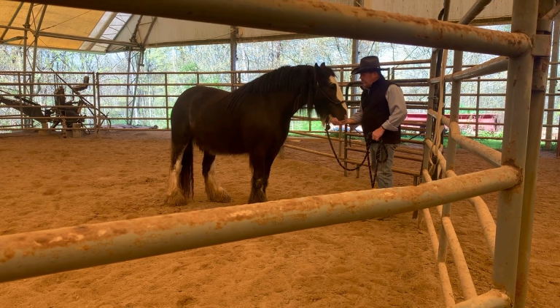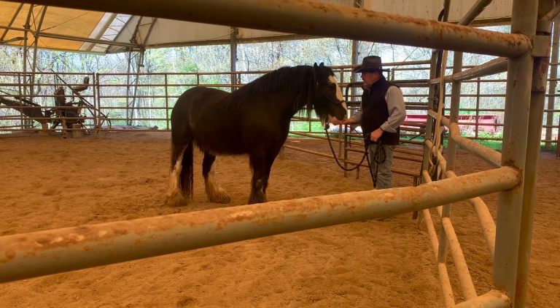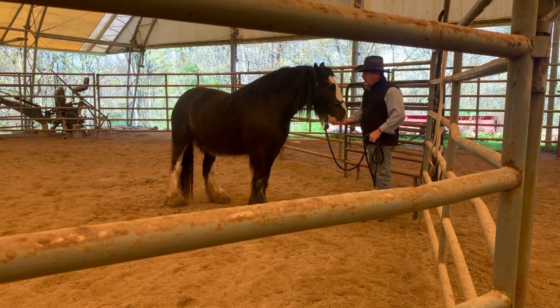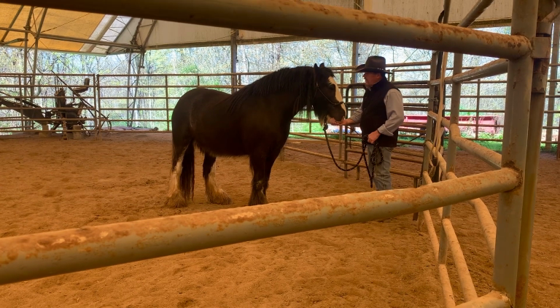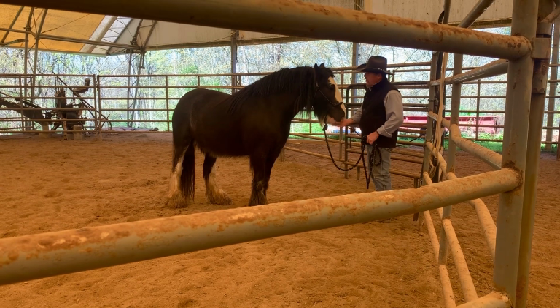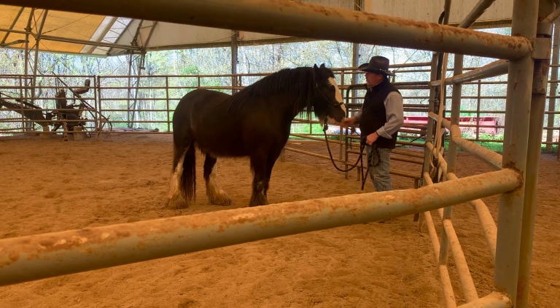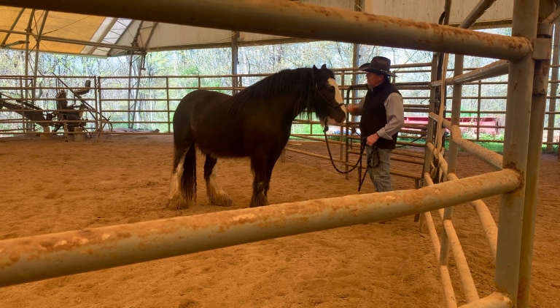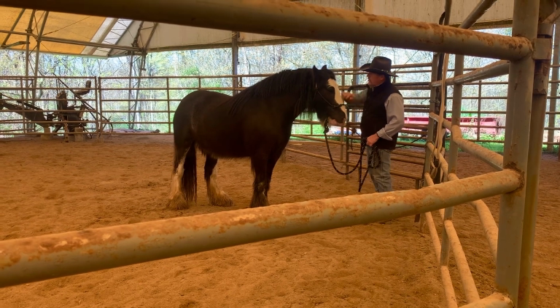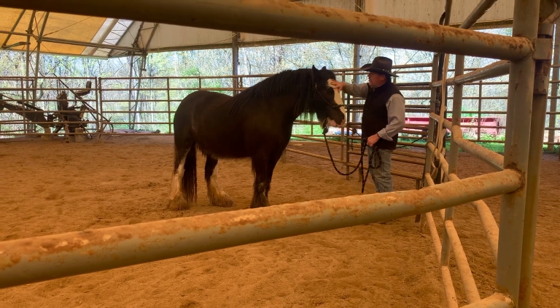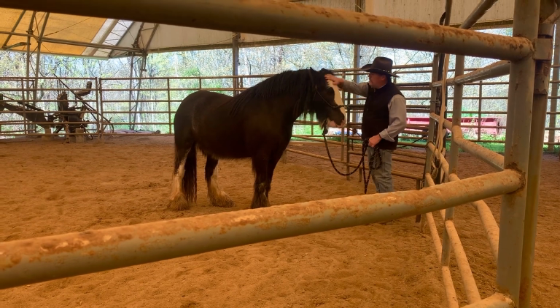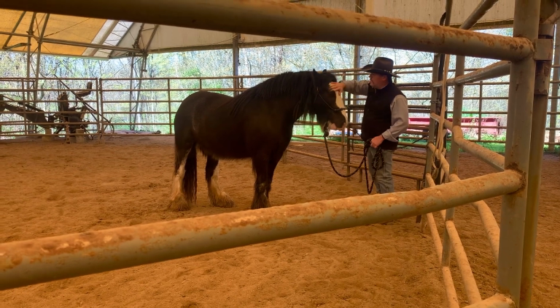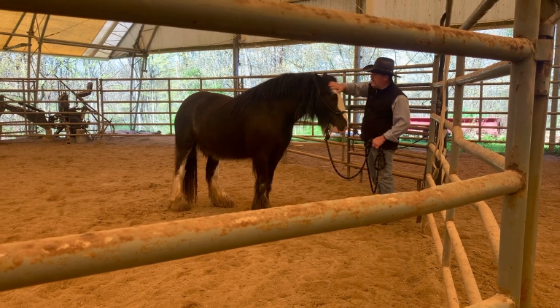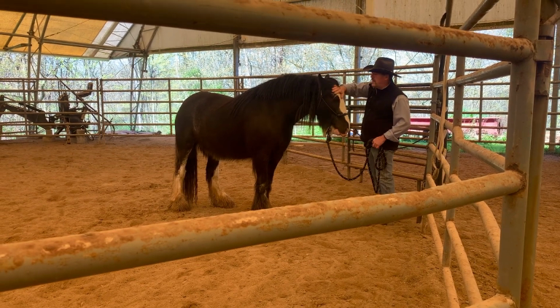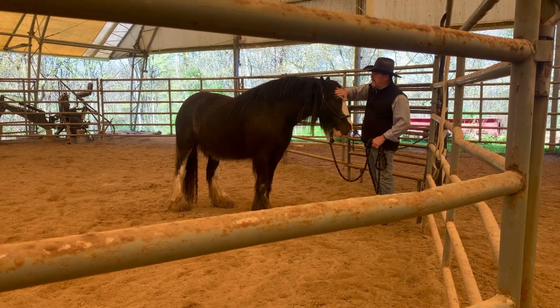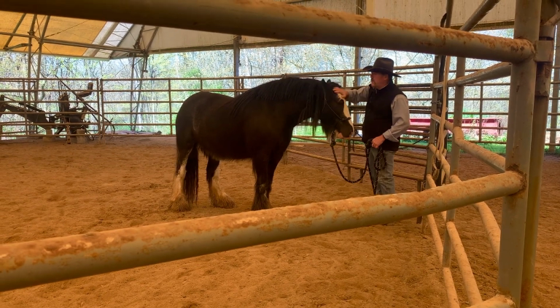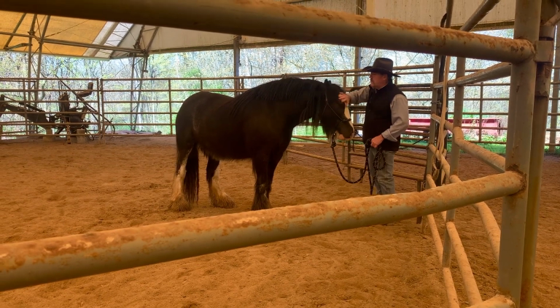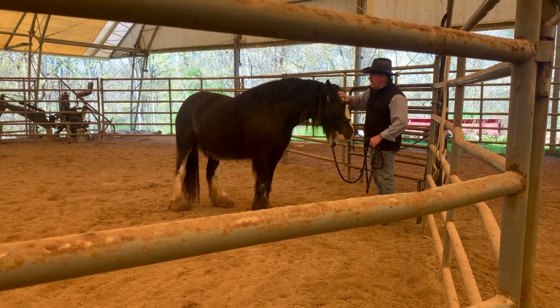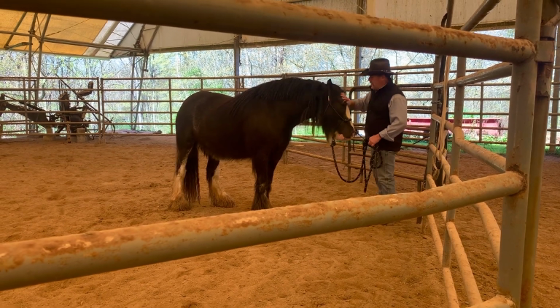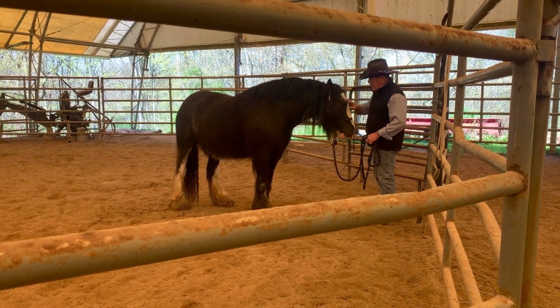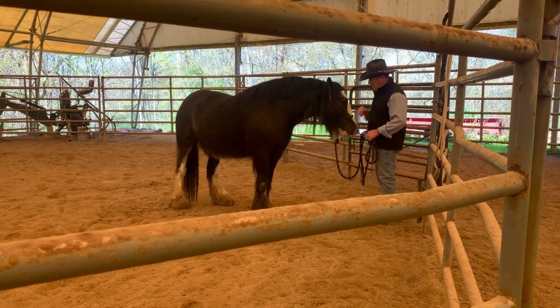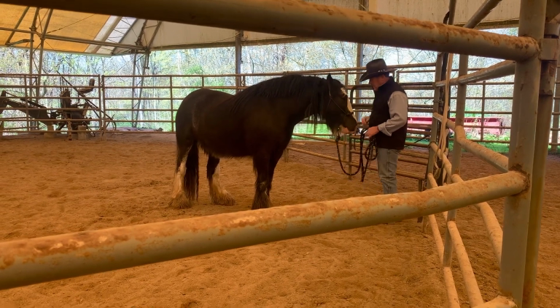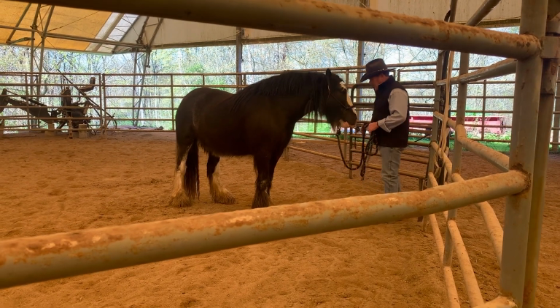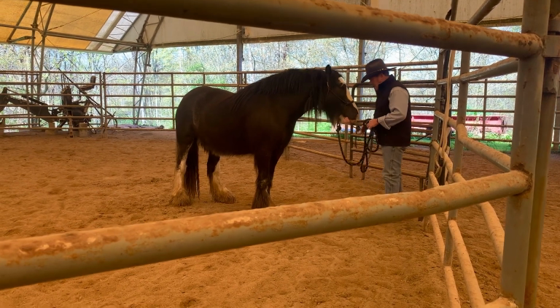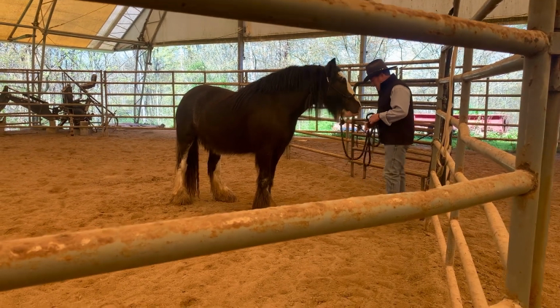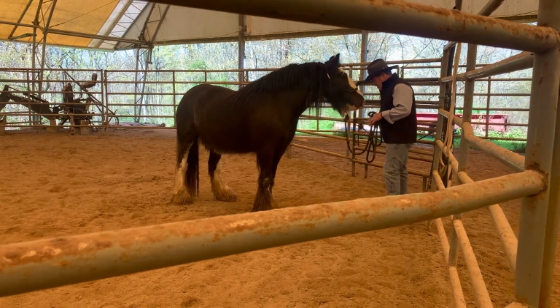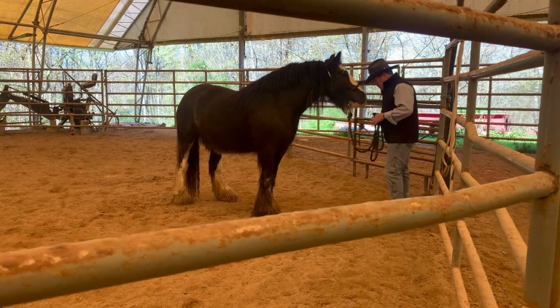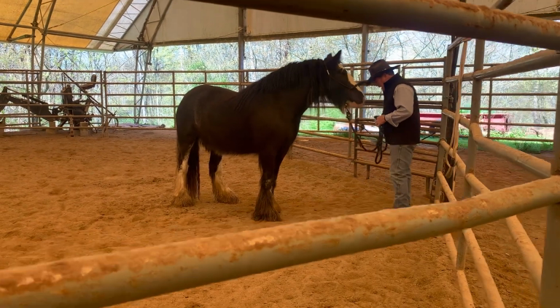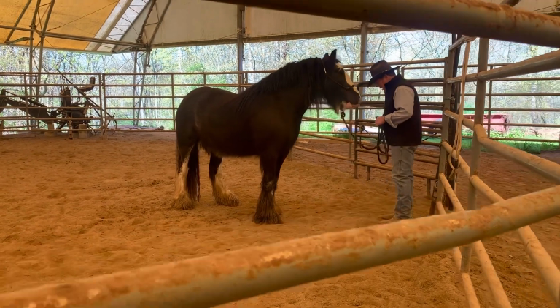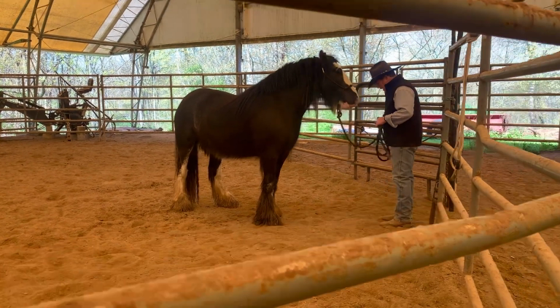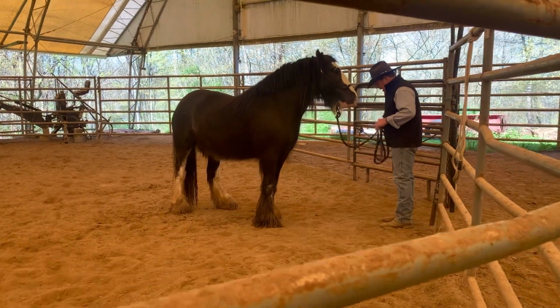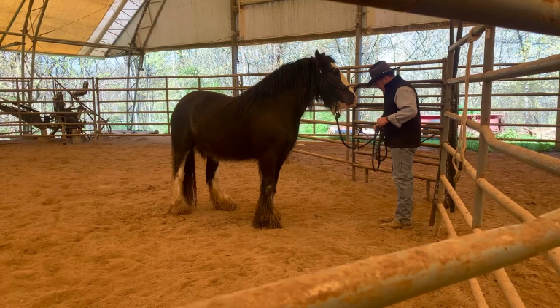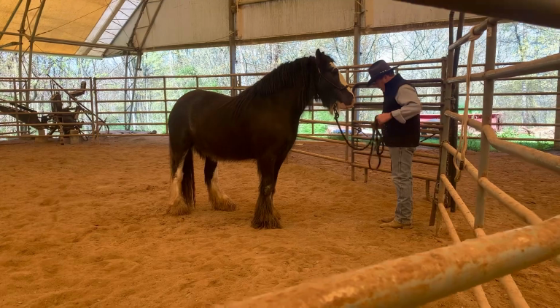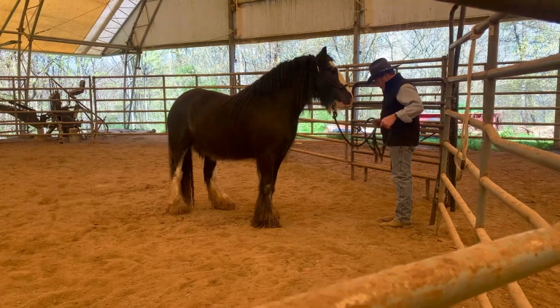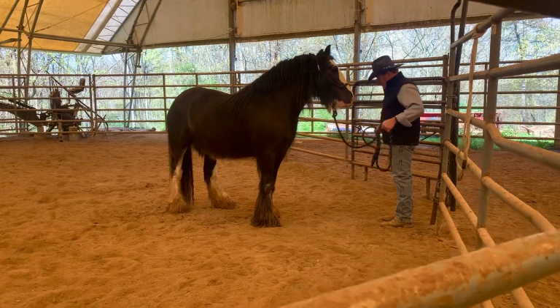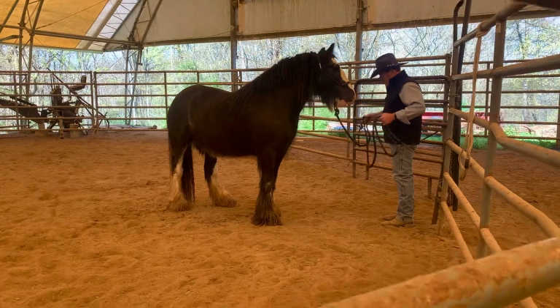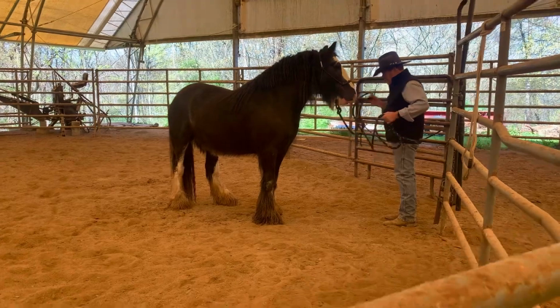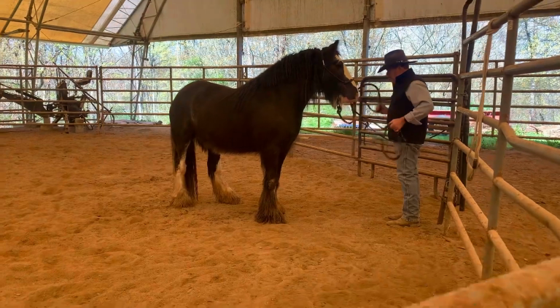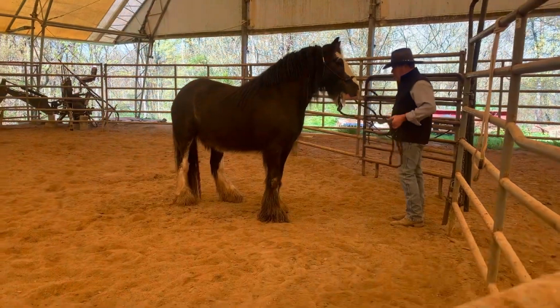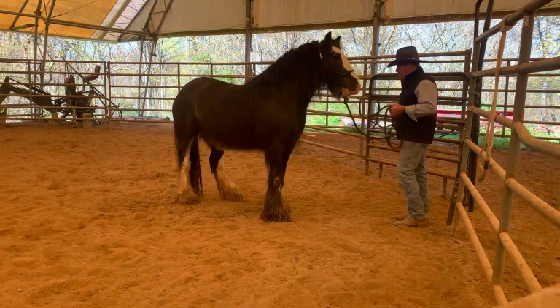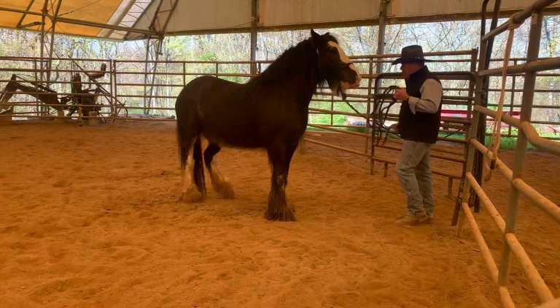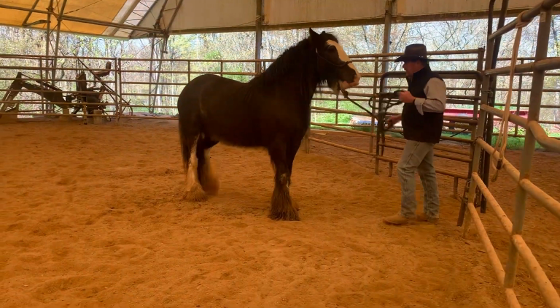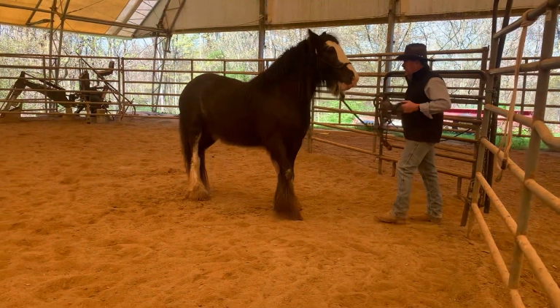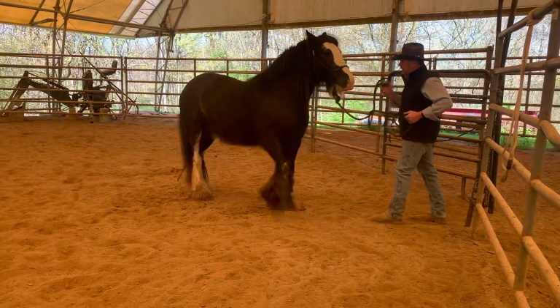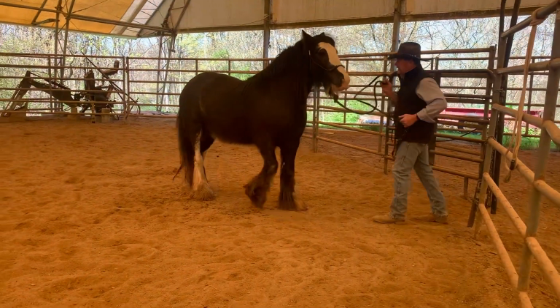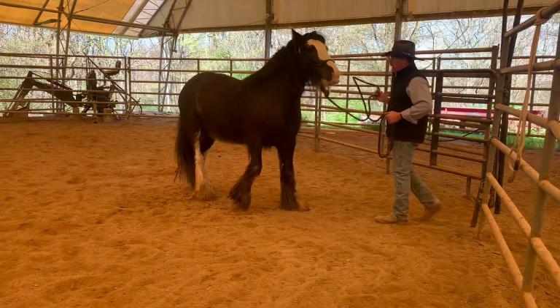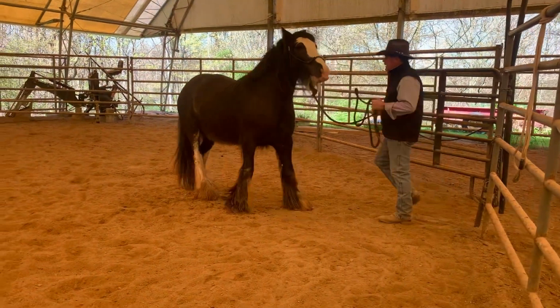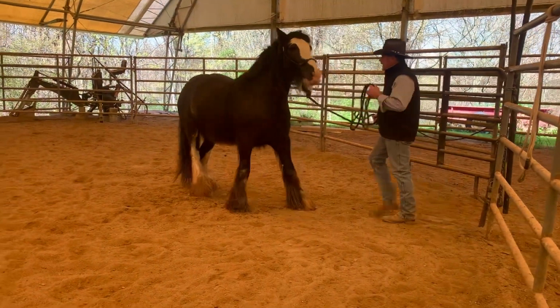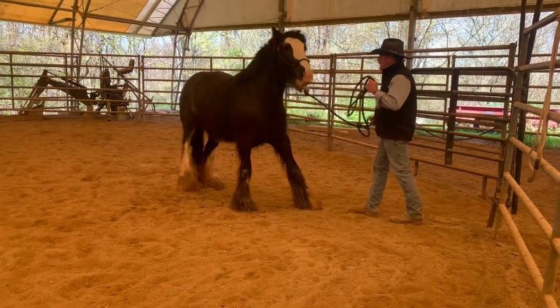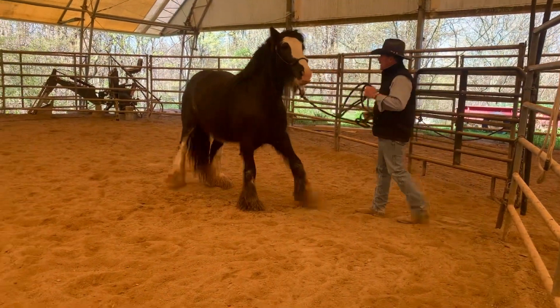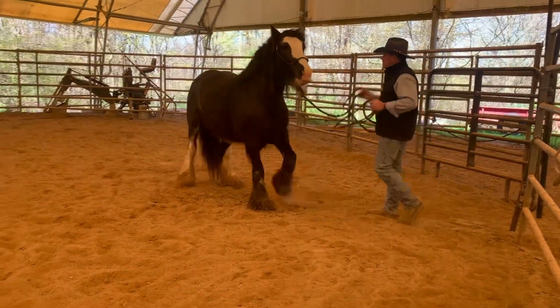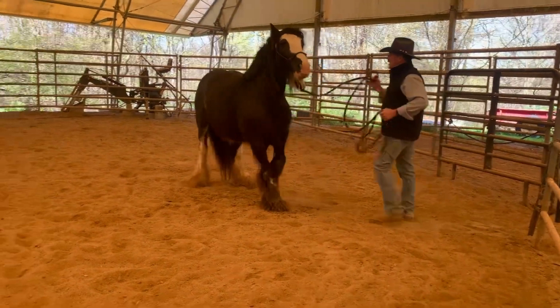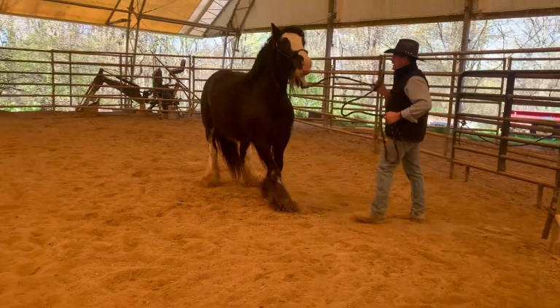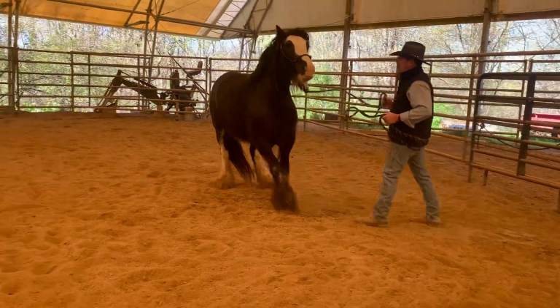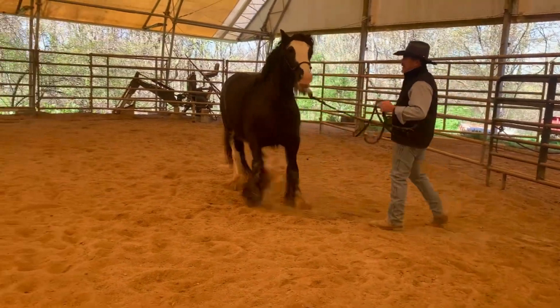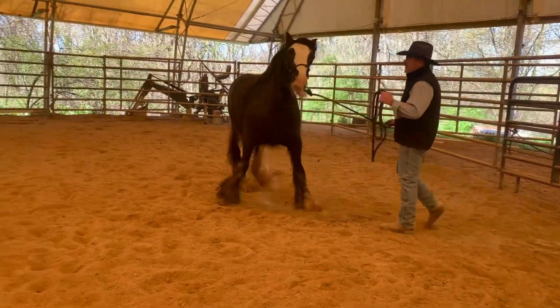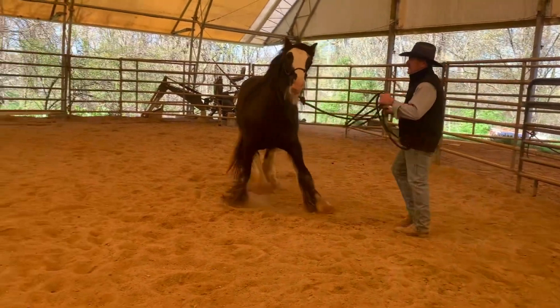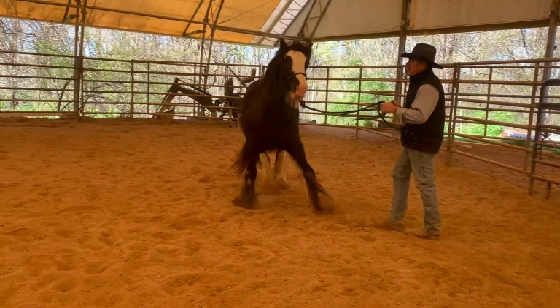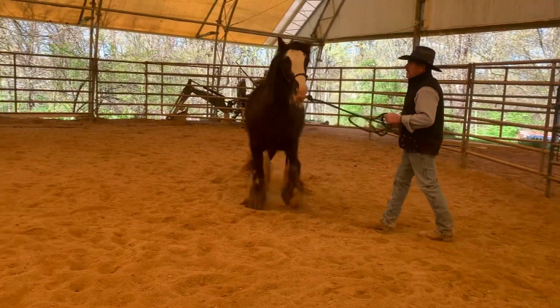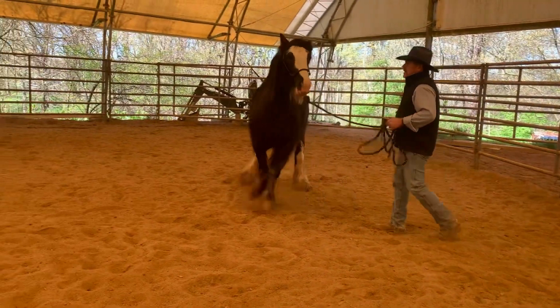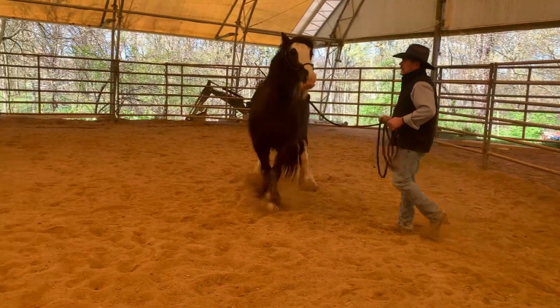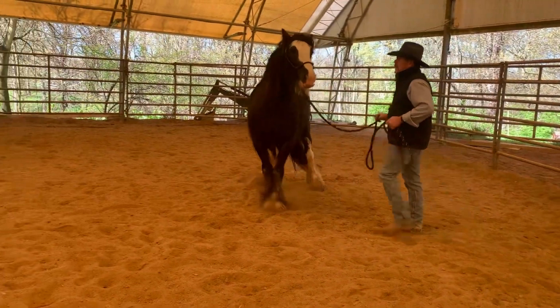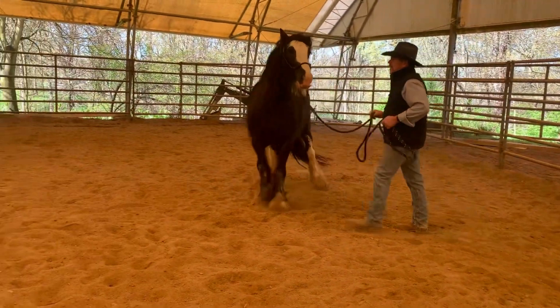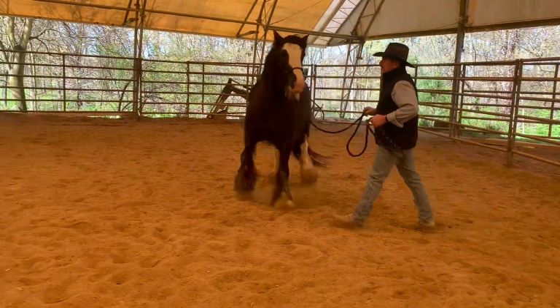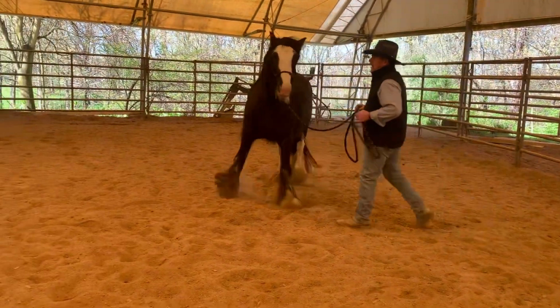Give her a little whistle, I give her a treat. Does she back up? Oh yeah, she backed up.